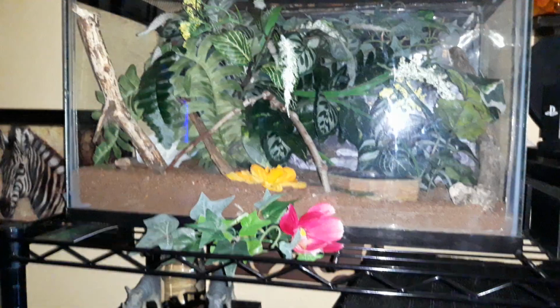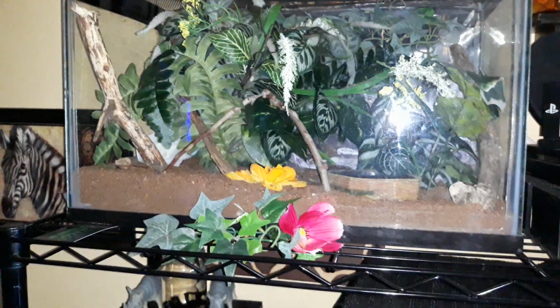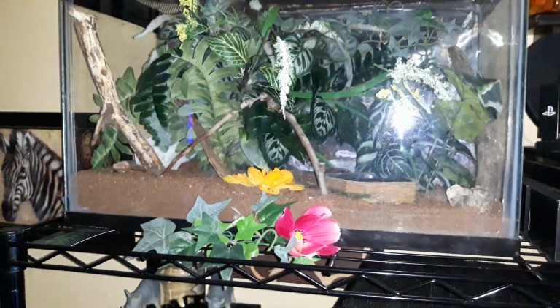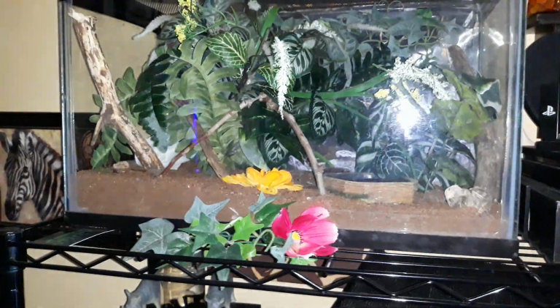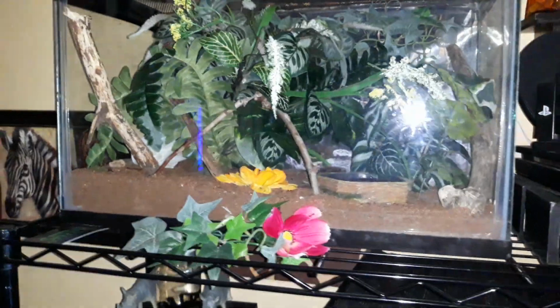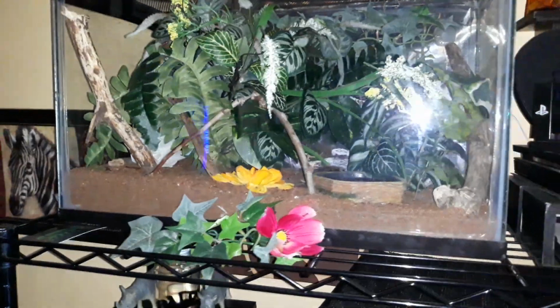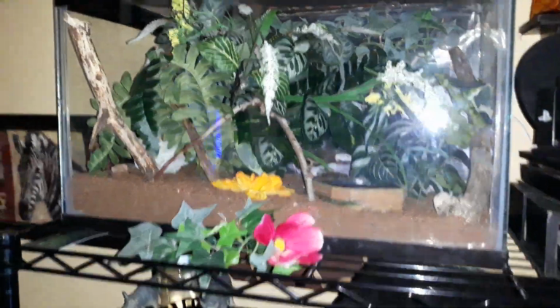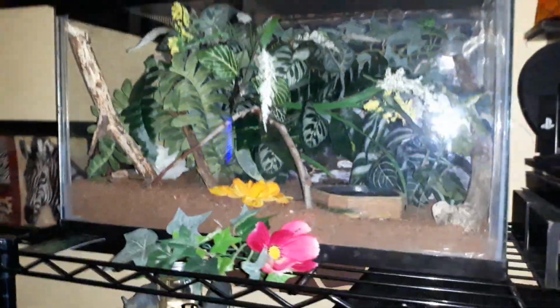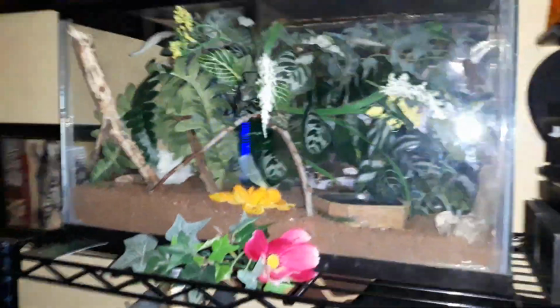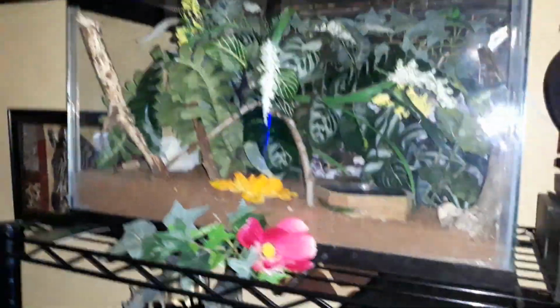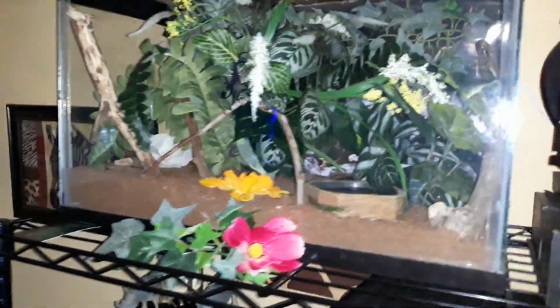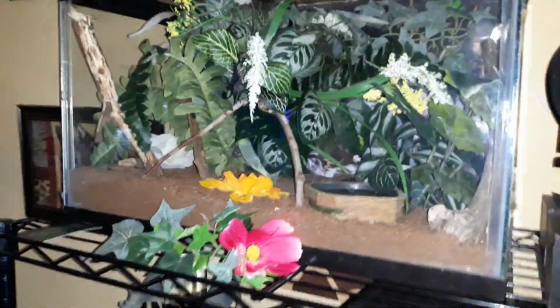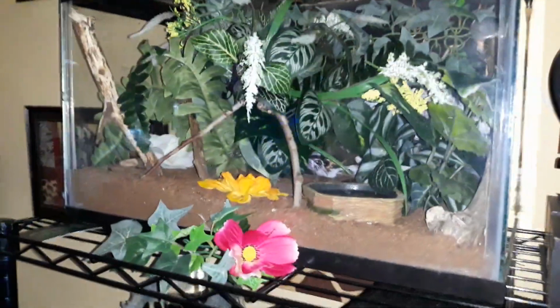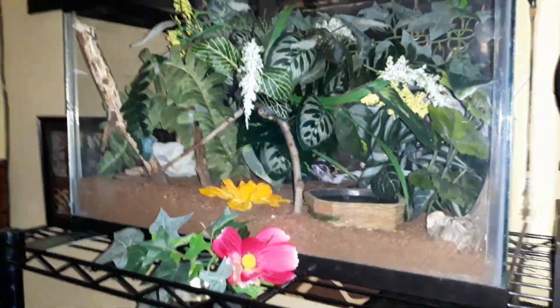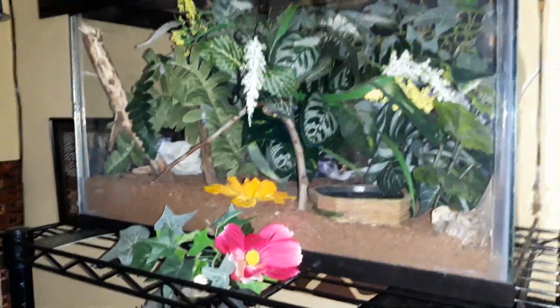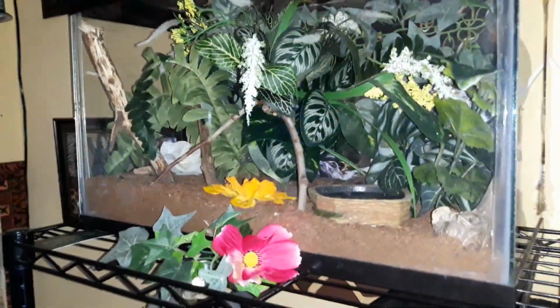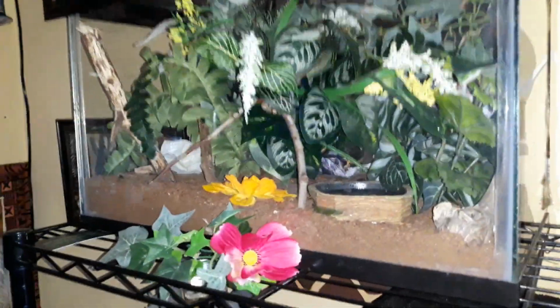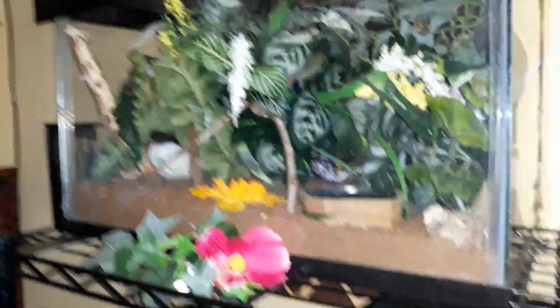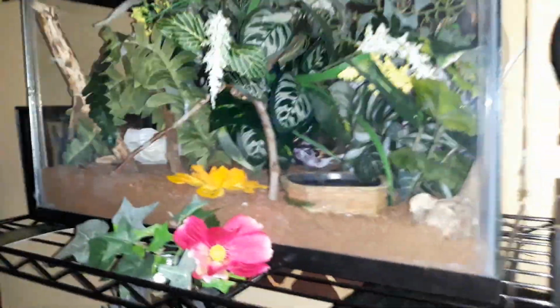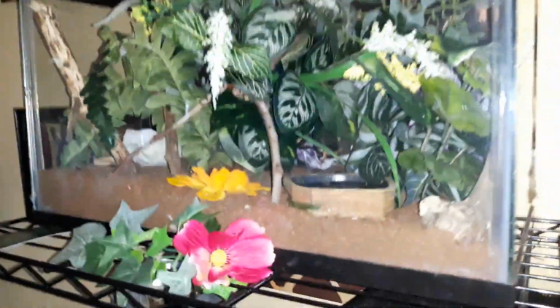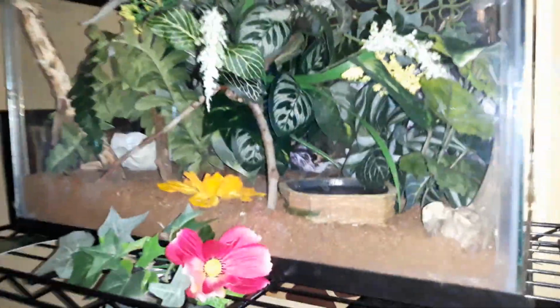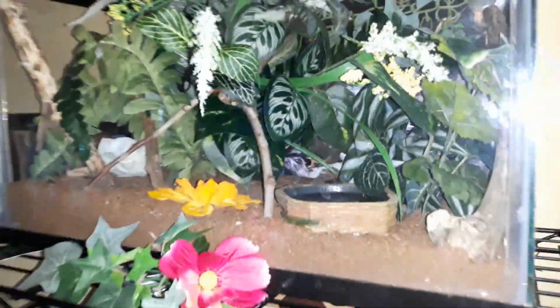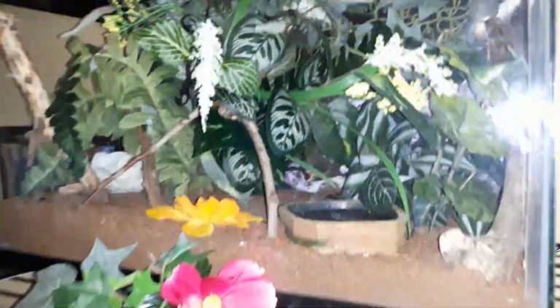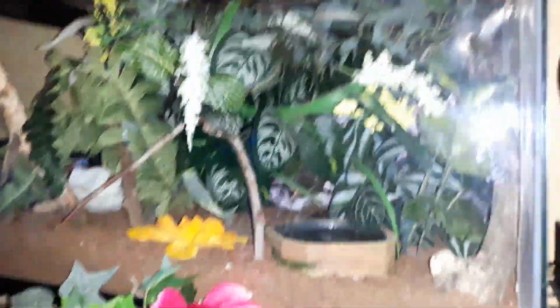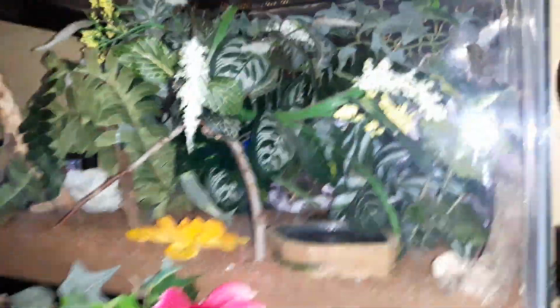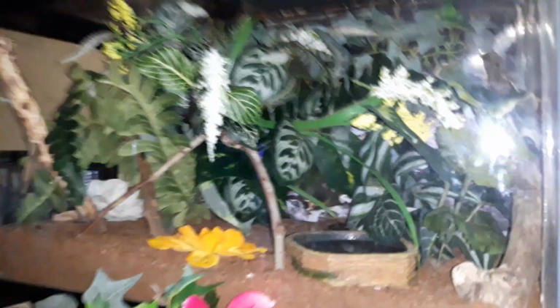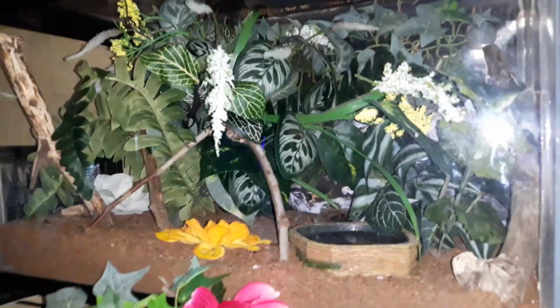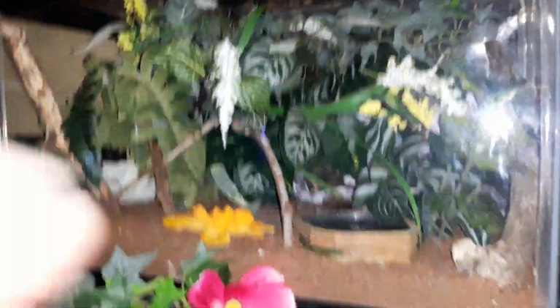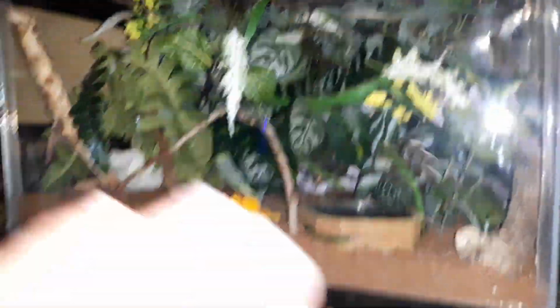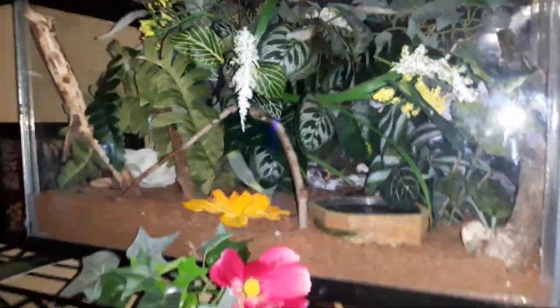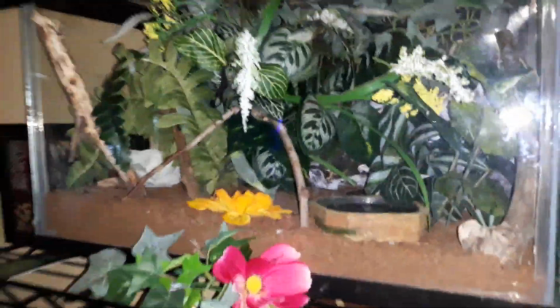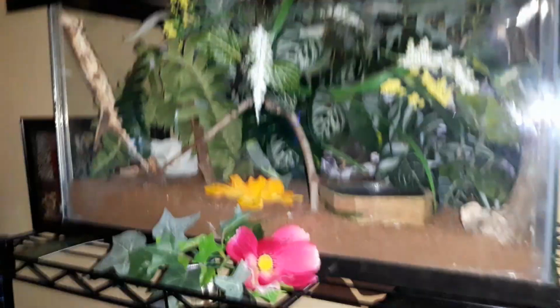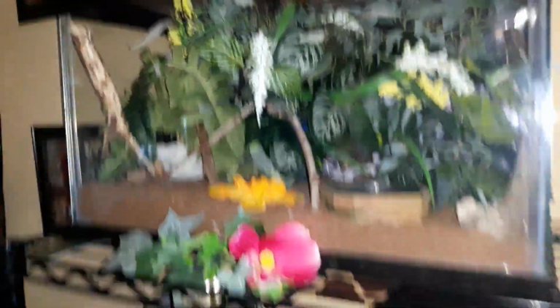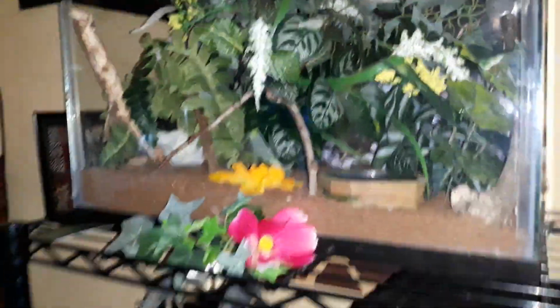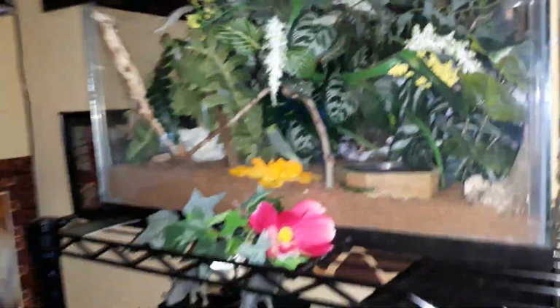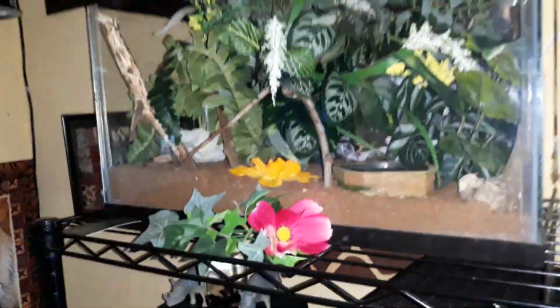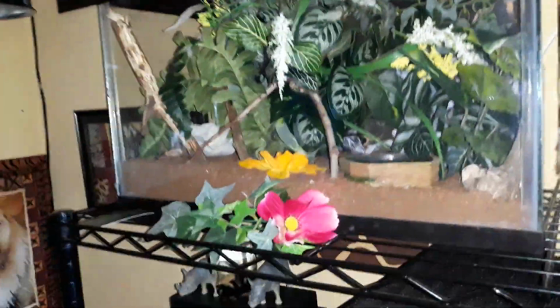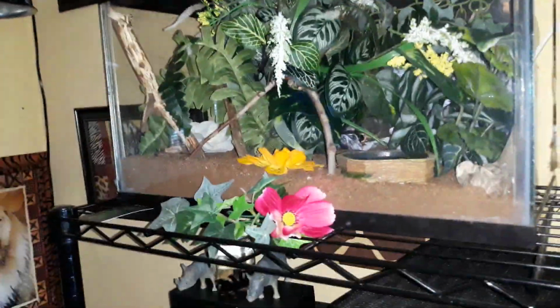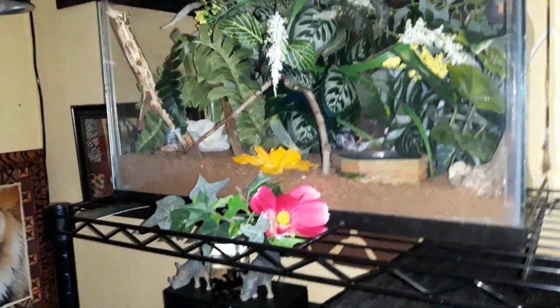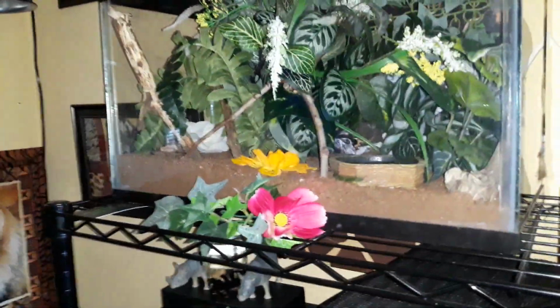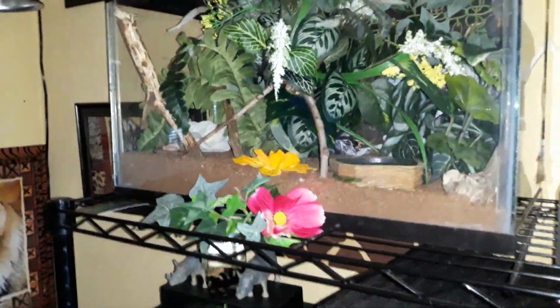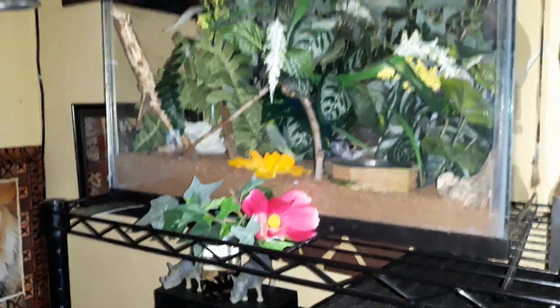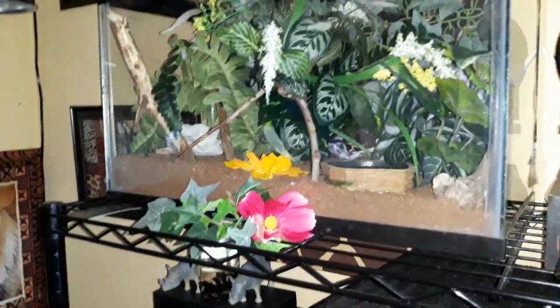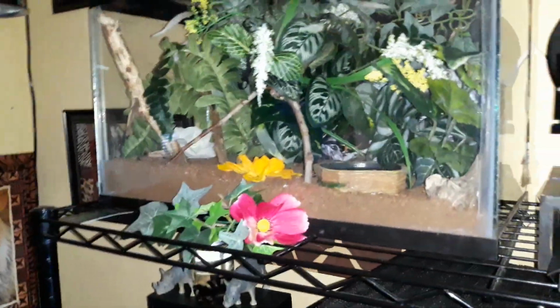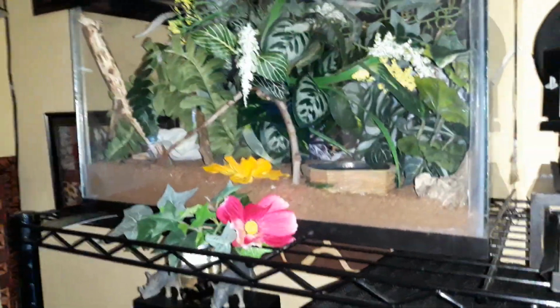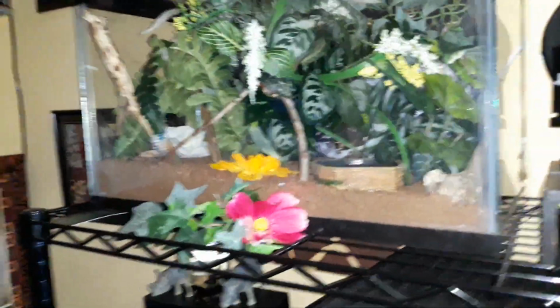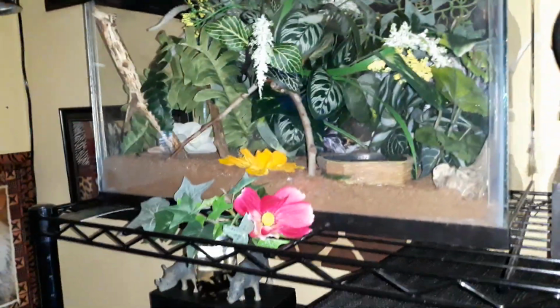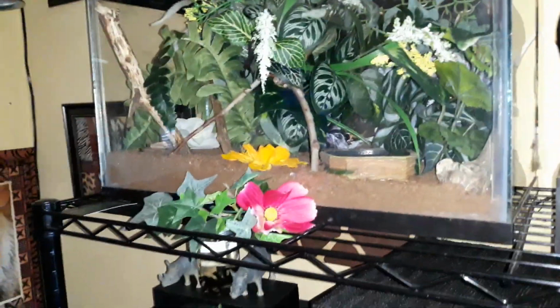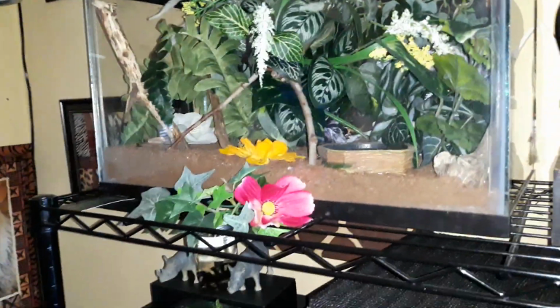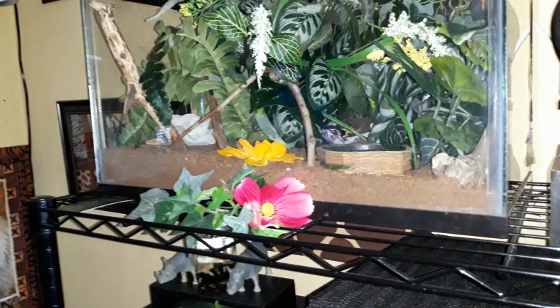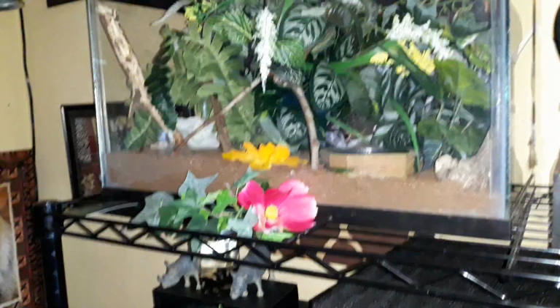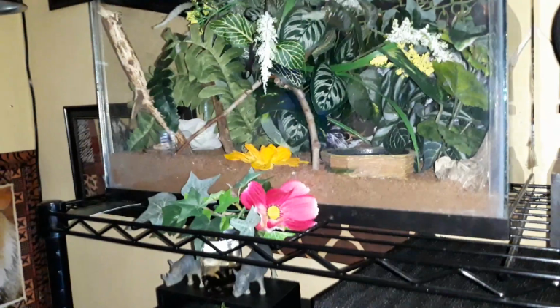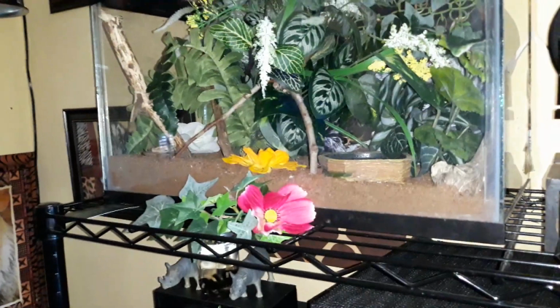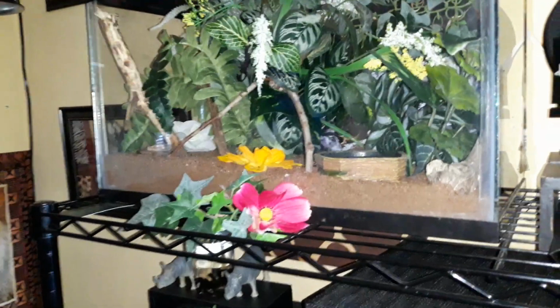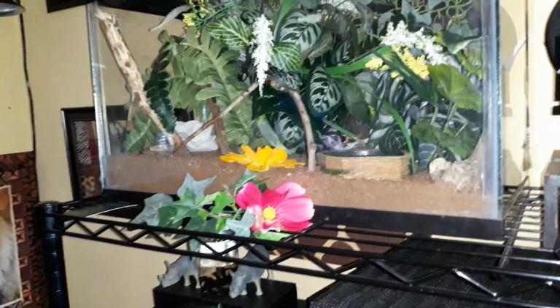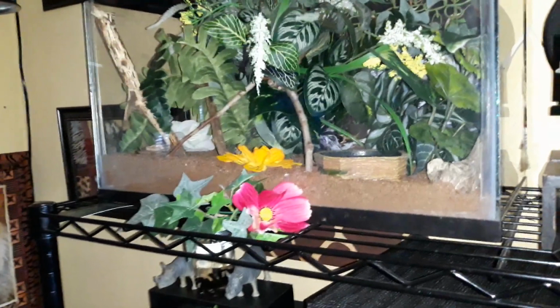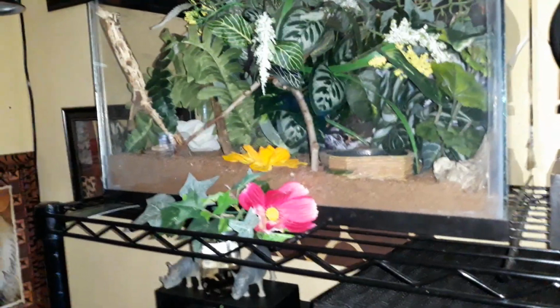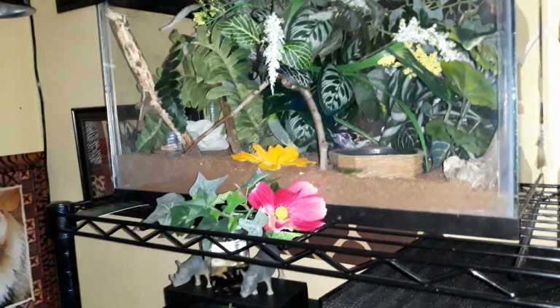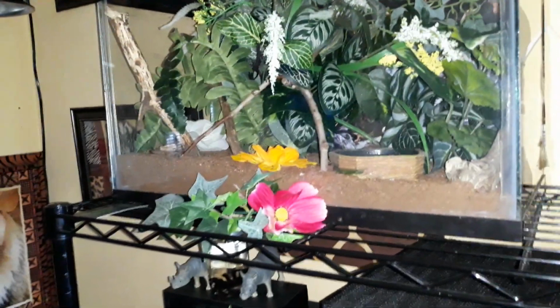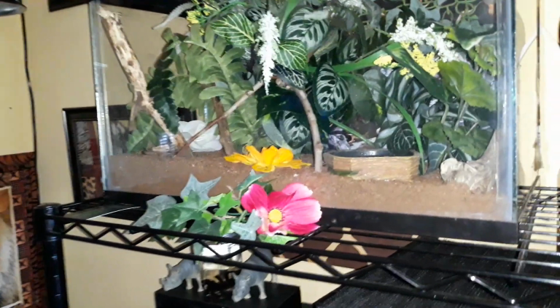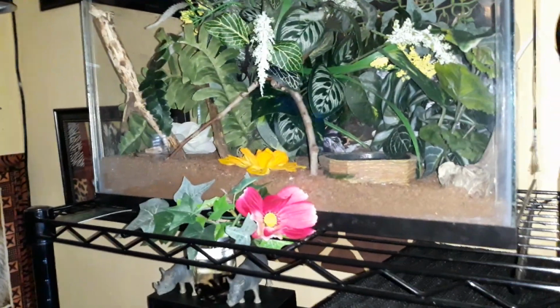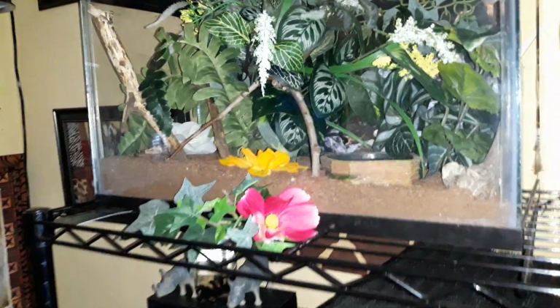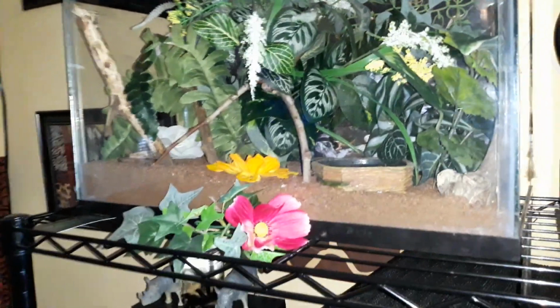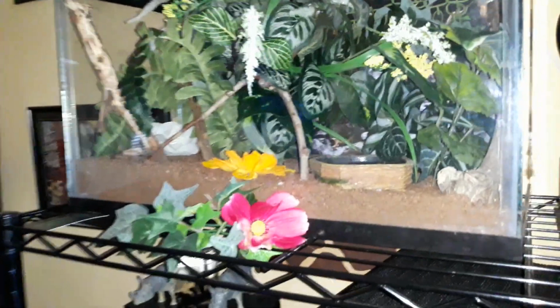Hey everyone, welcome to Wicked Tarantulas. Today I'm just going to give you a complete tour and an overview of my growing collection.